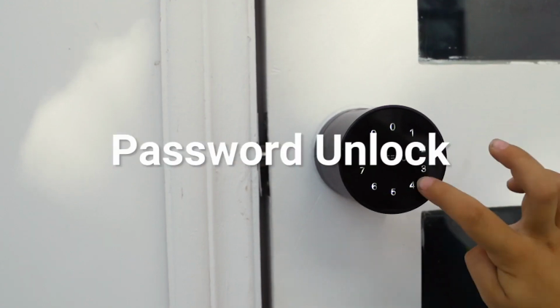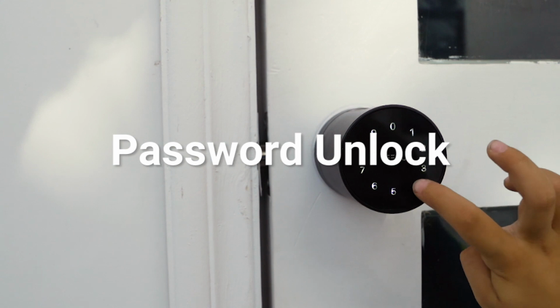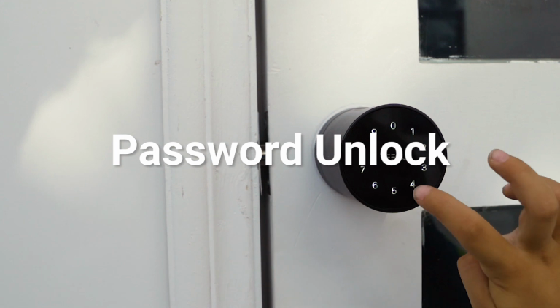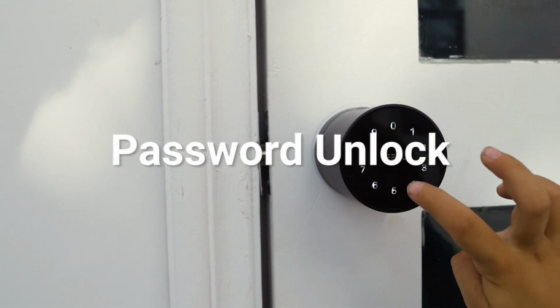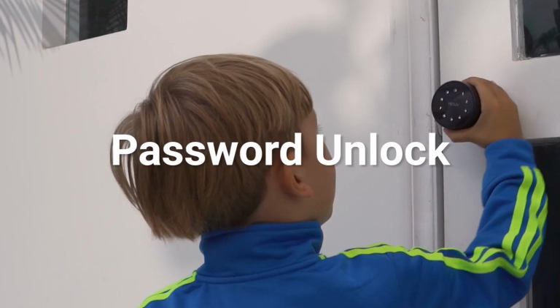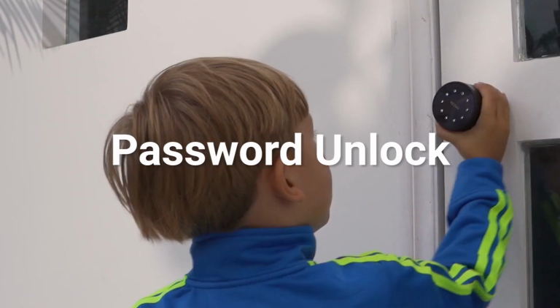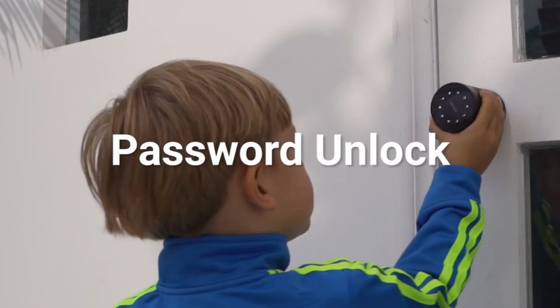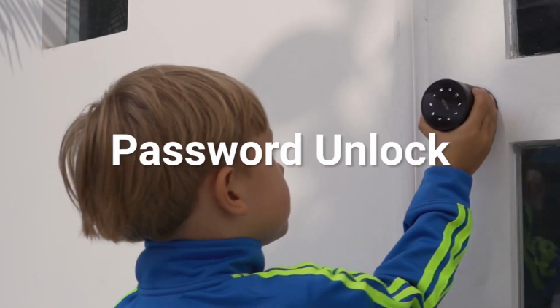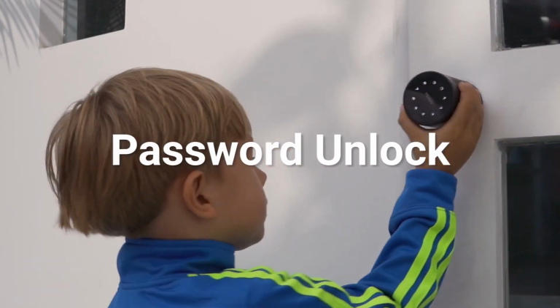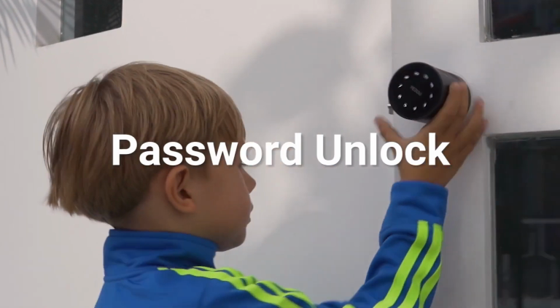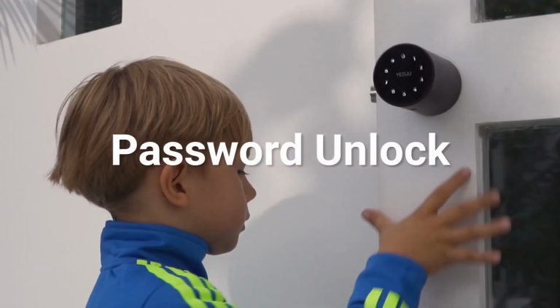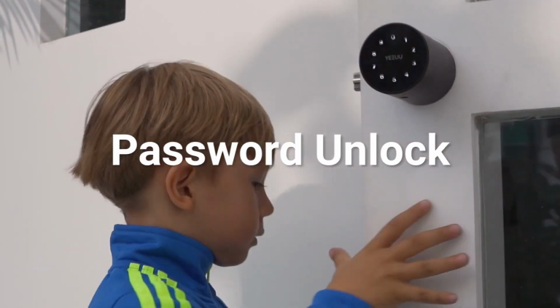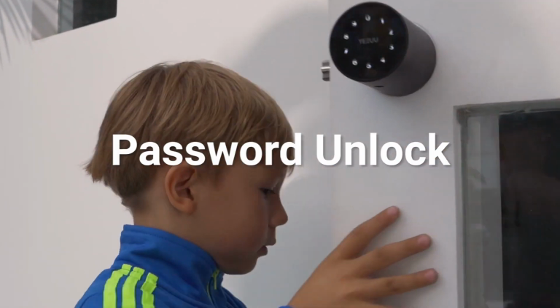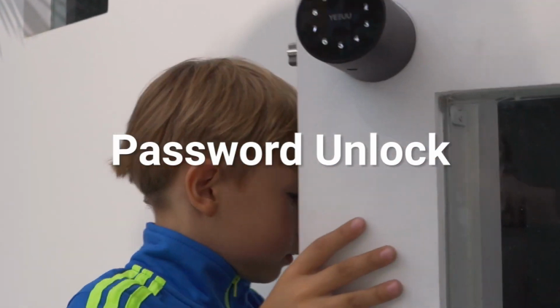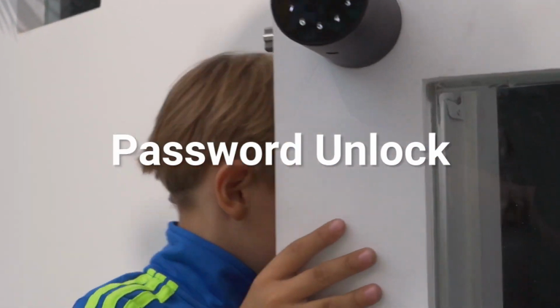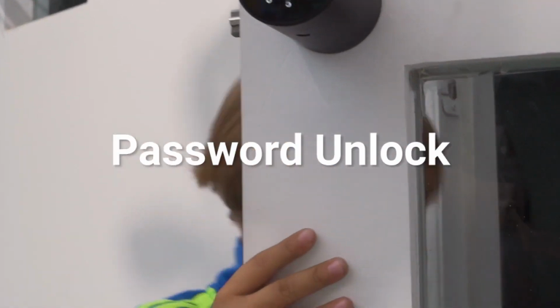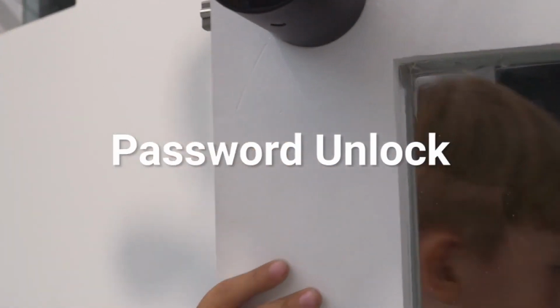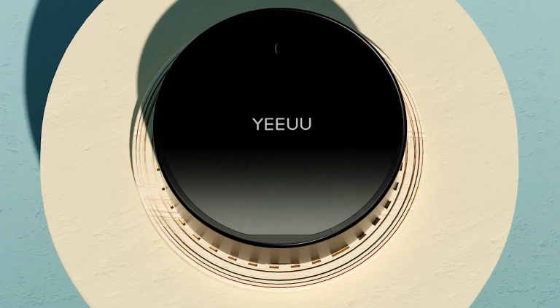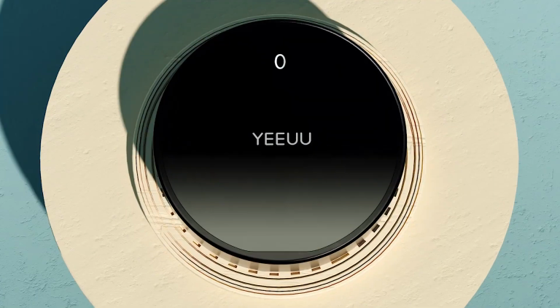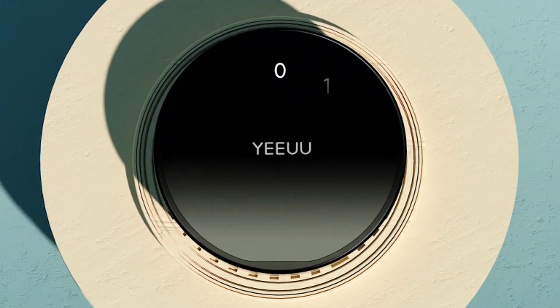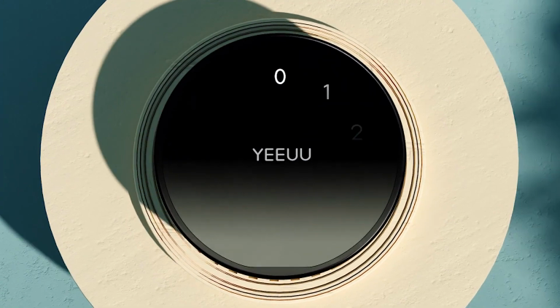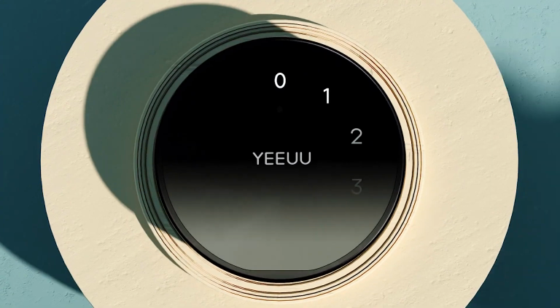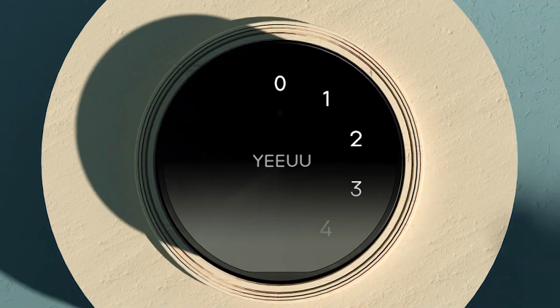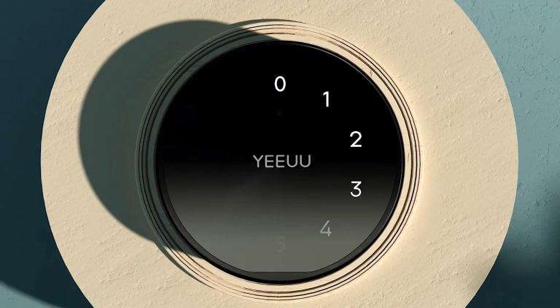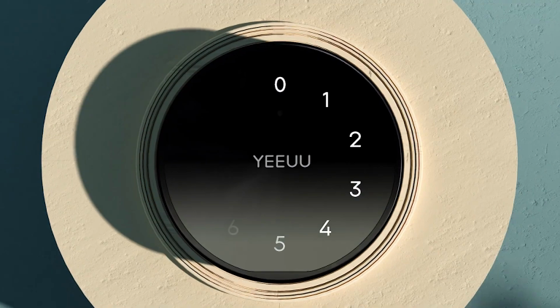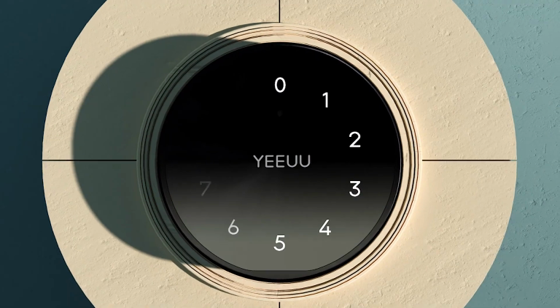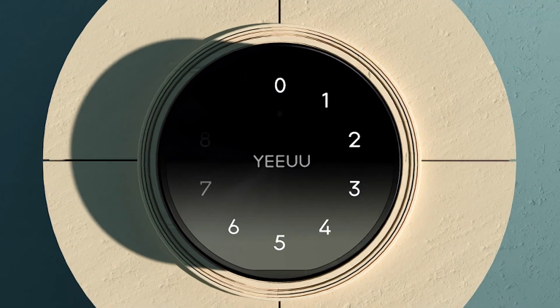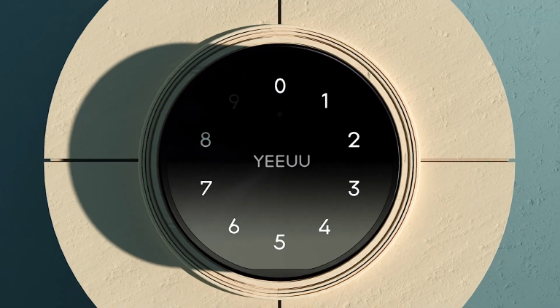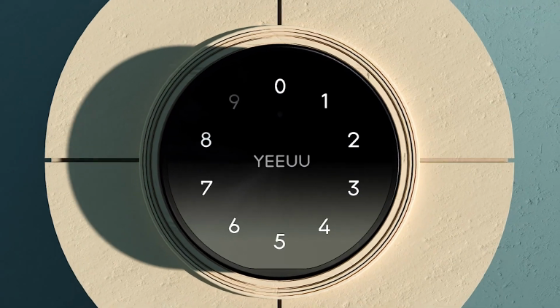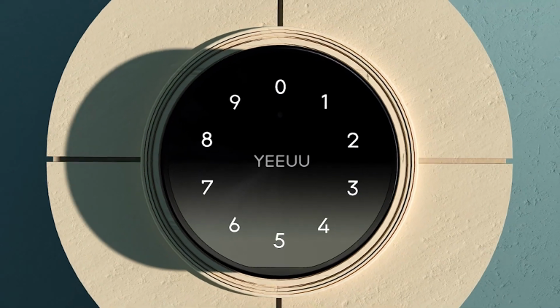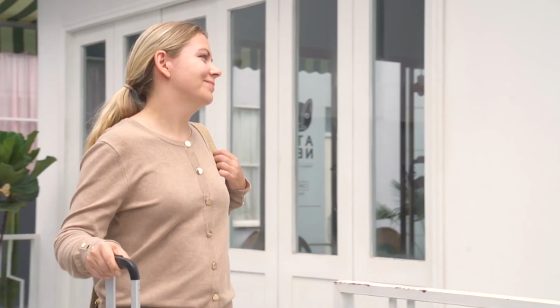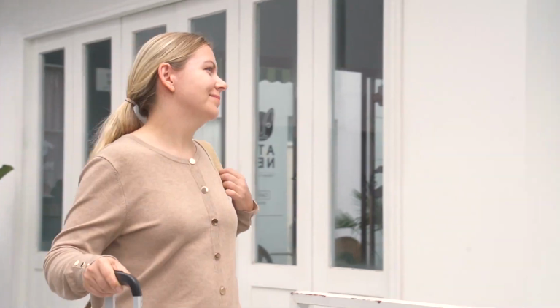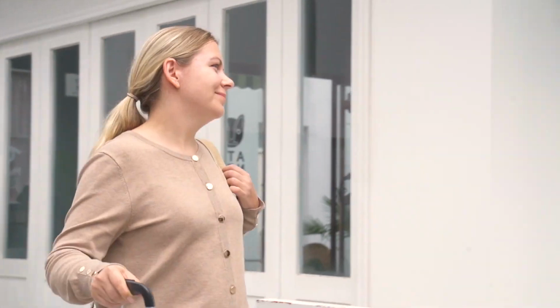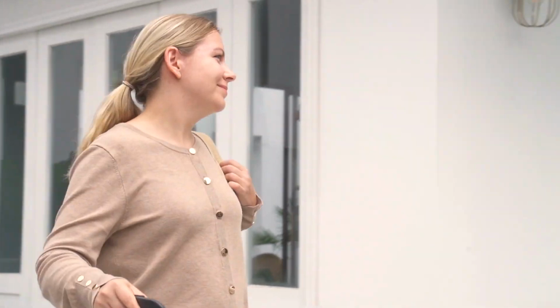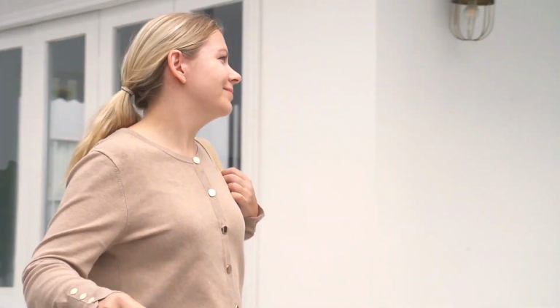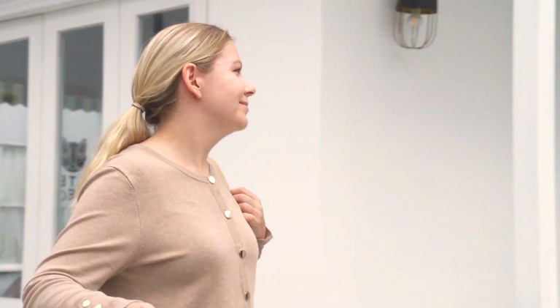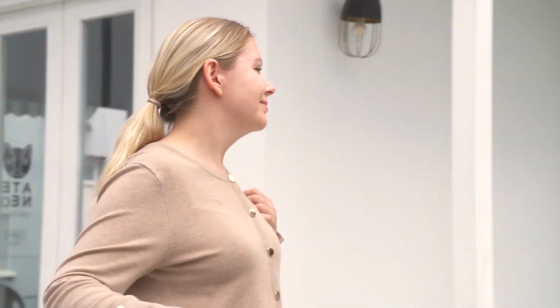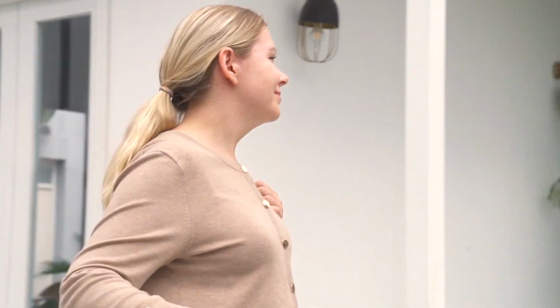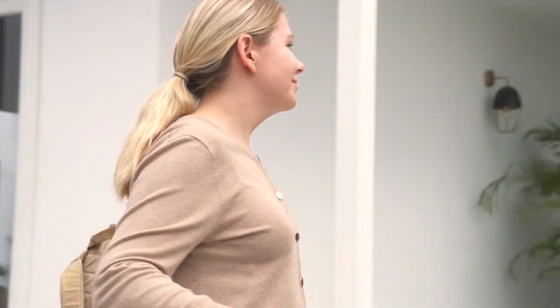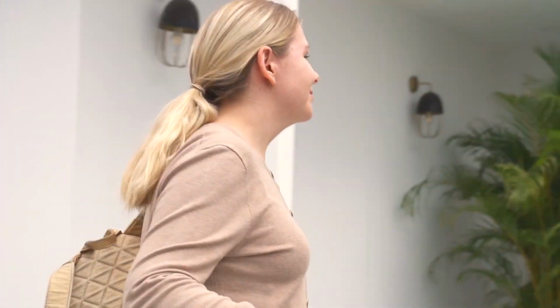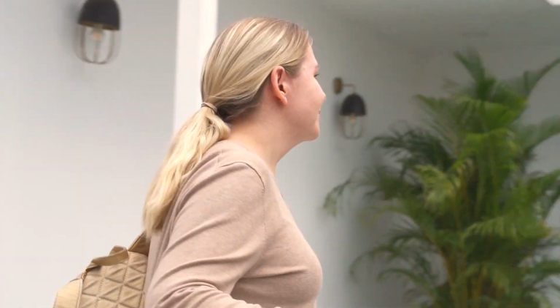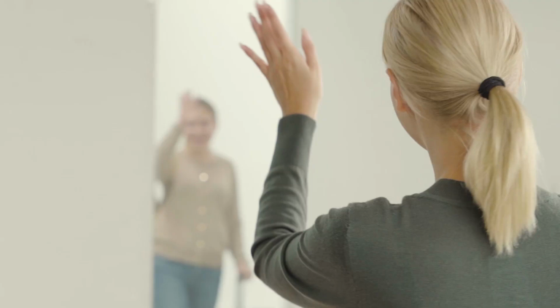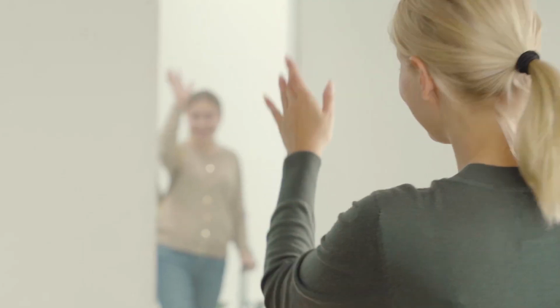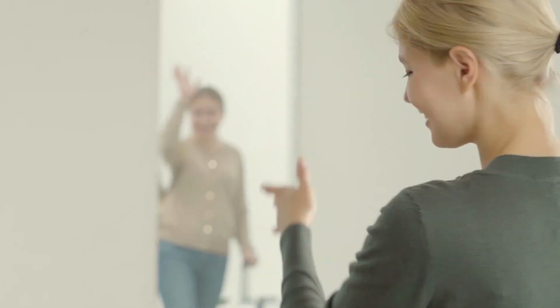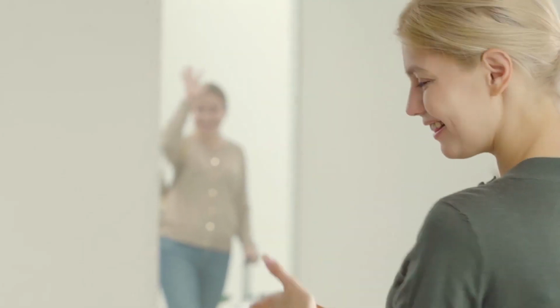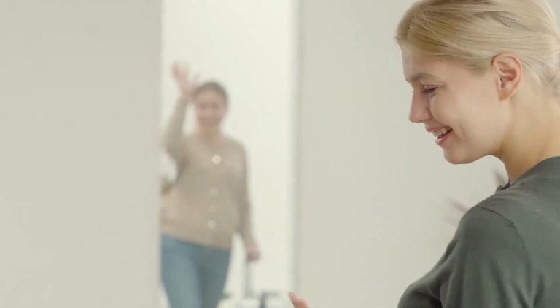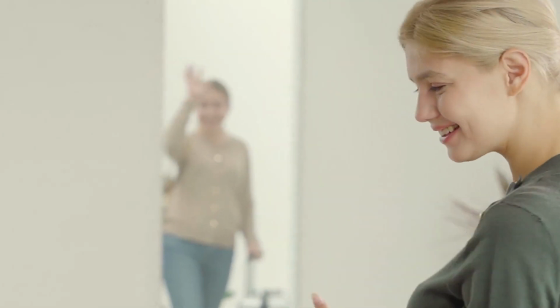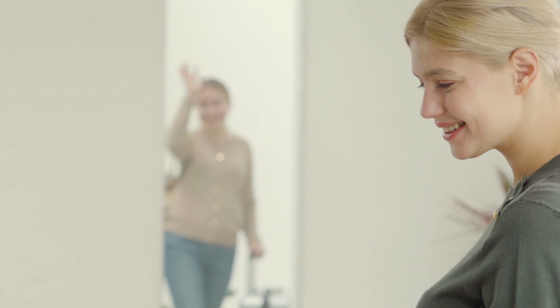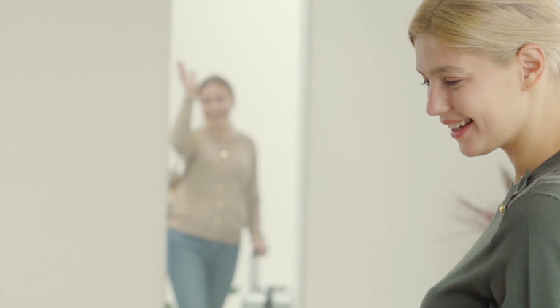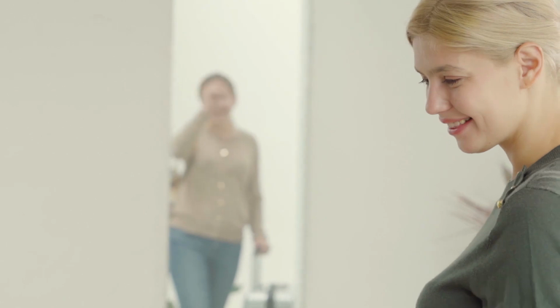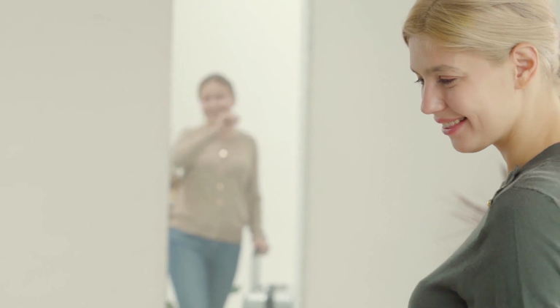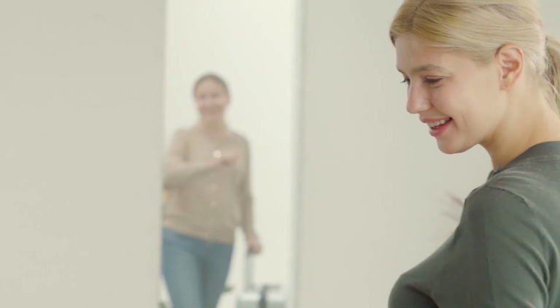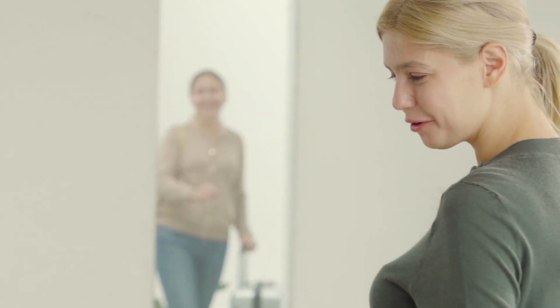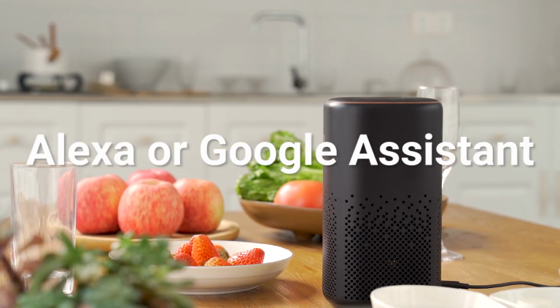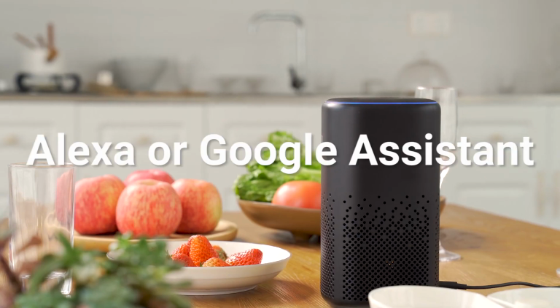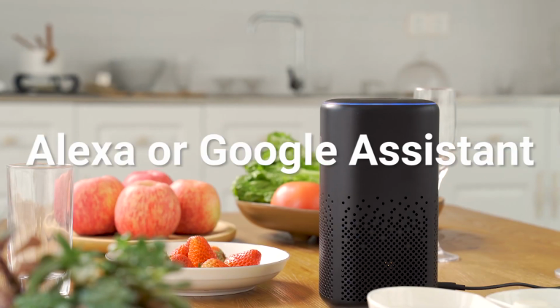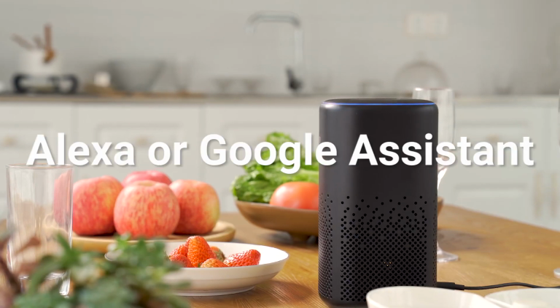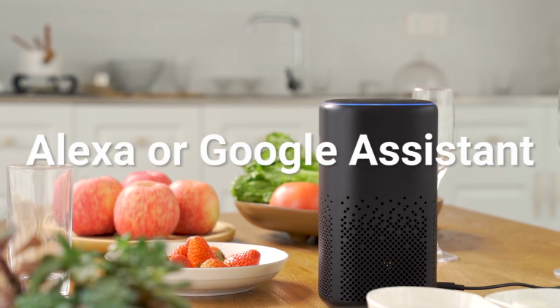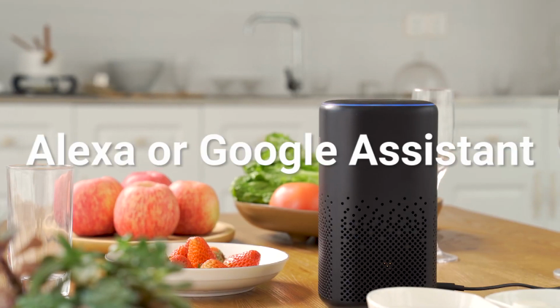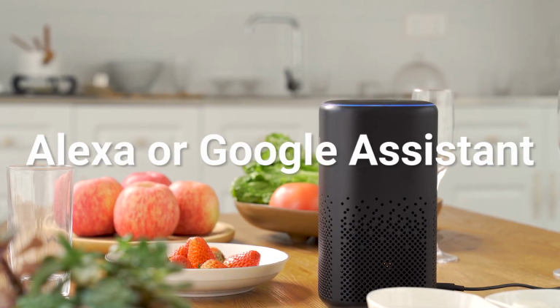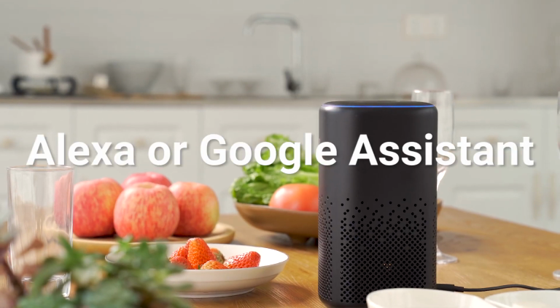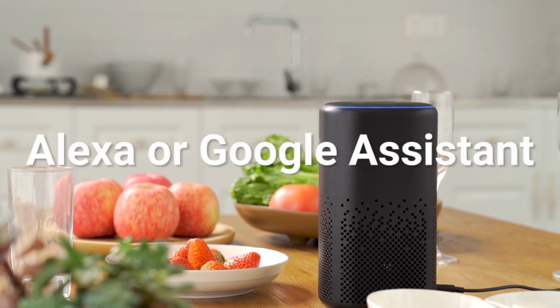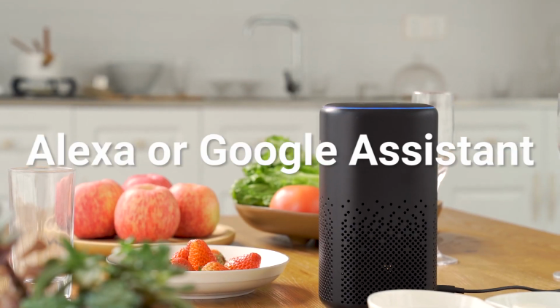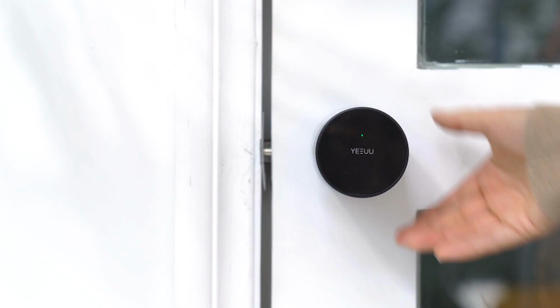Then you can safely lock and unlock the door. You can even ask Alexa and Google Assistant to unlock your front door.